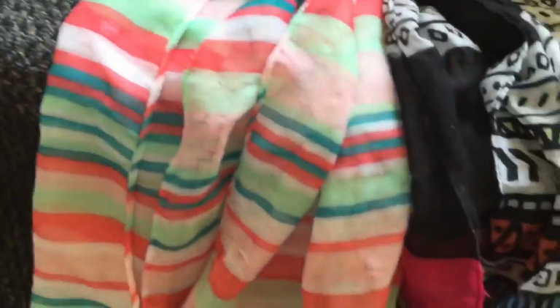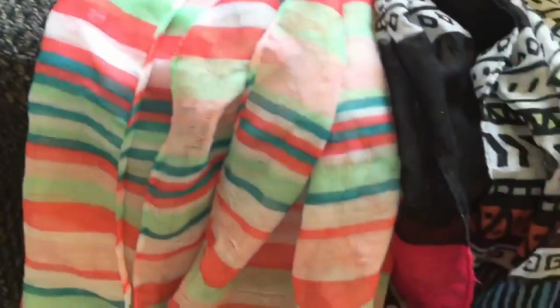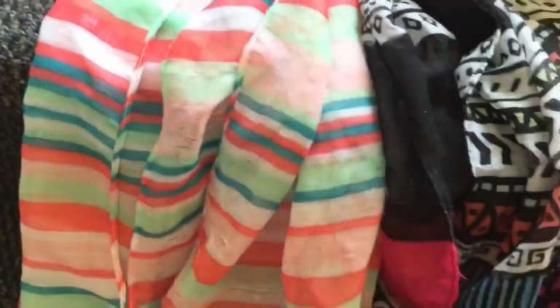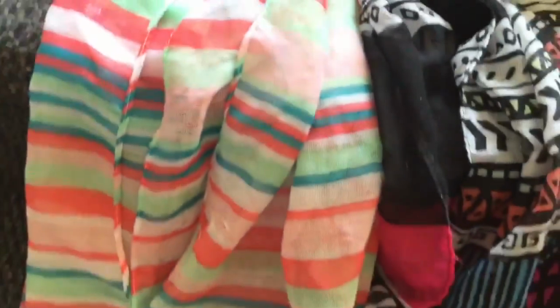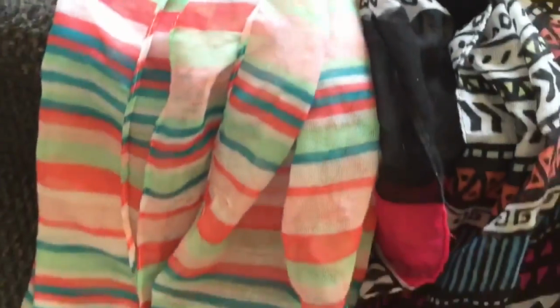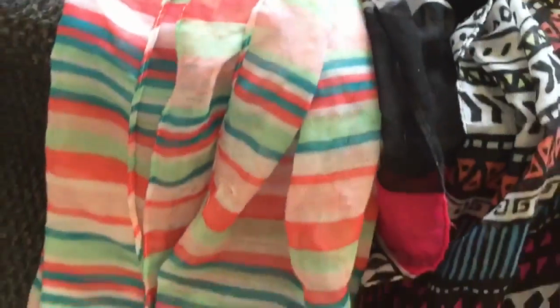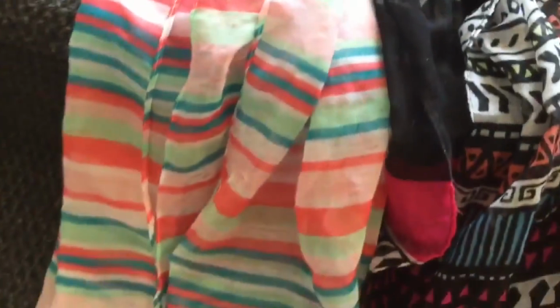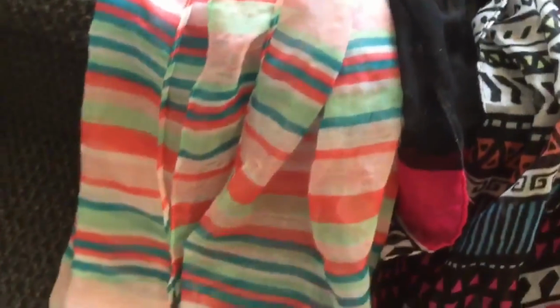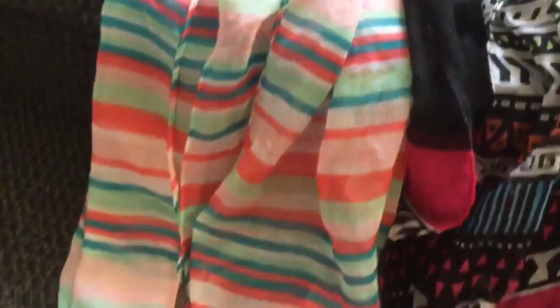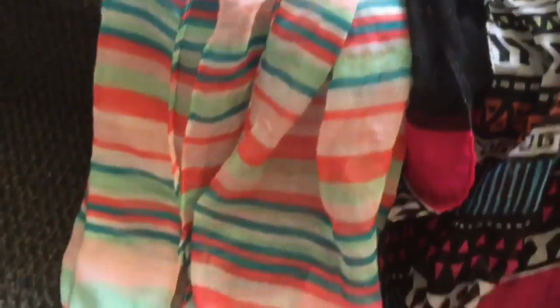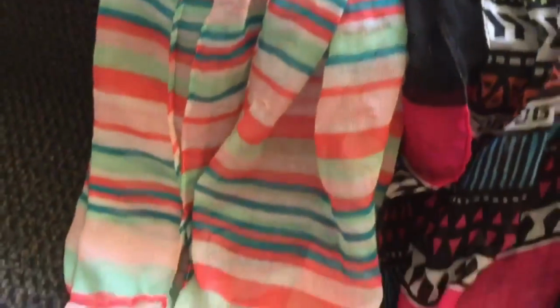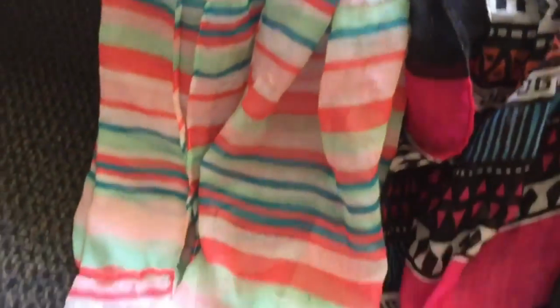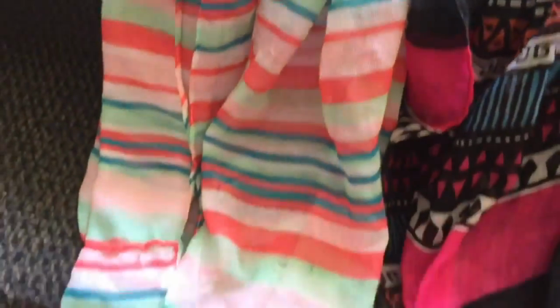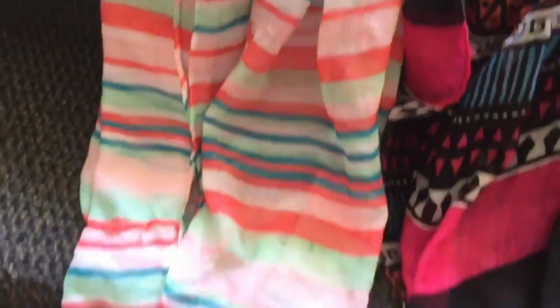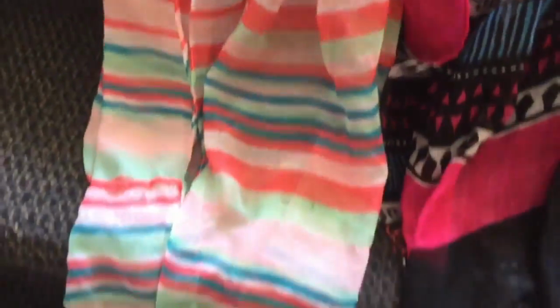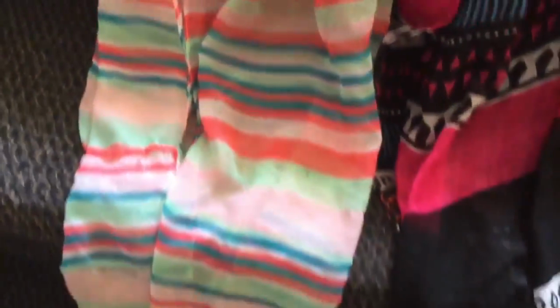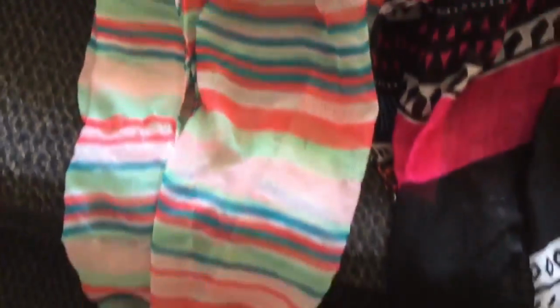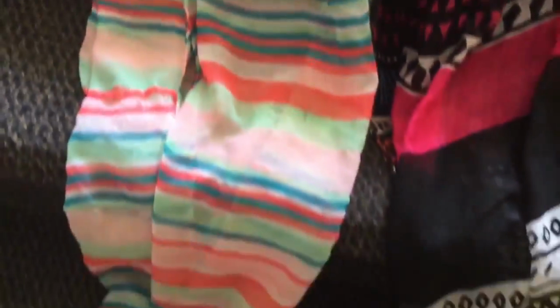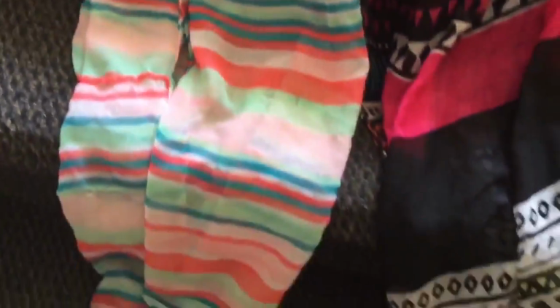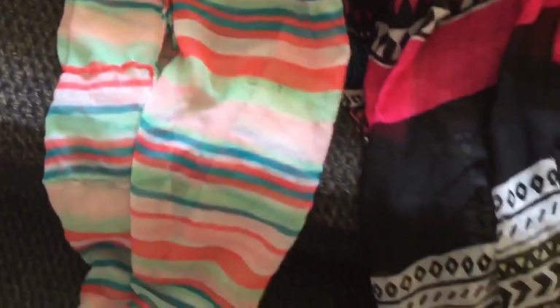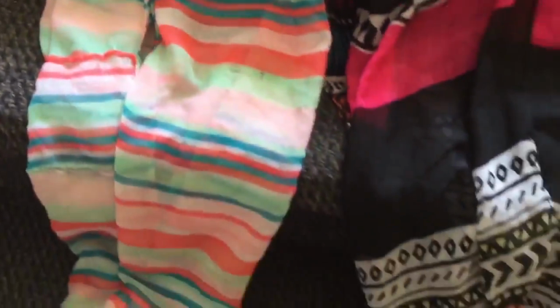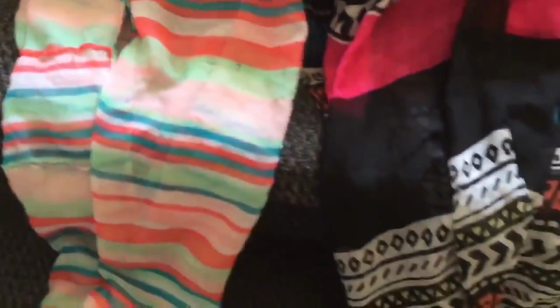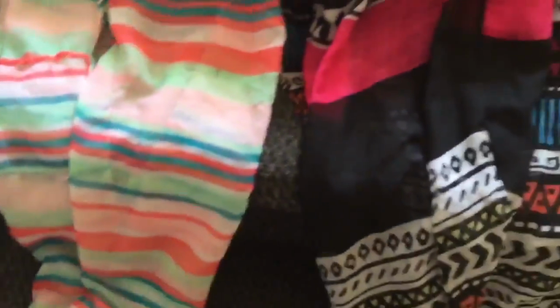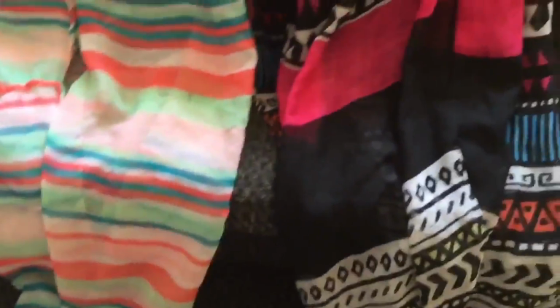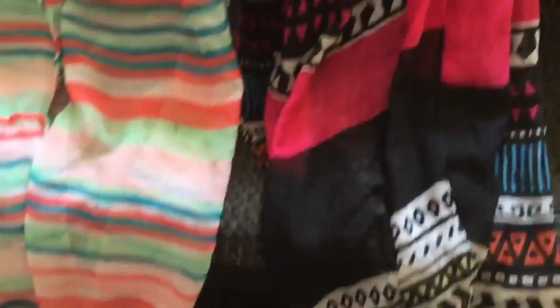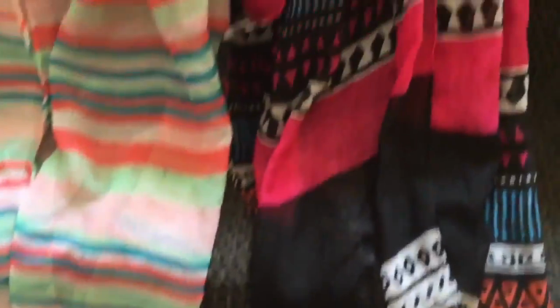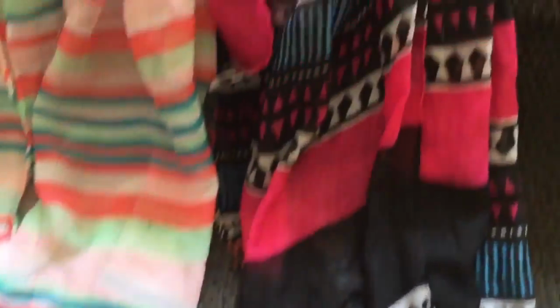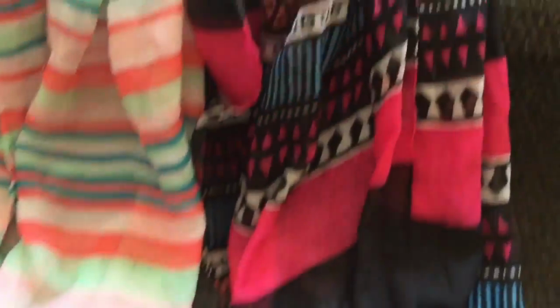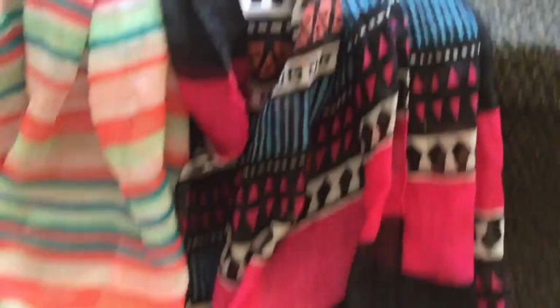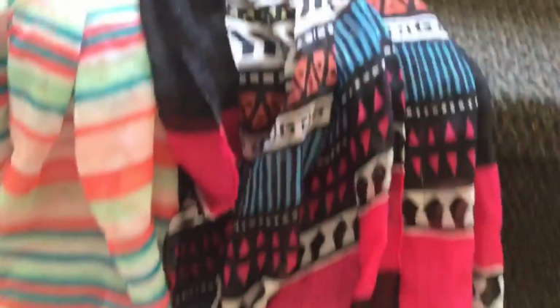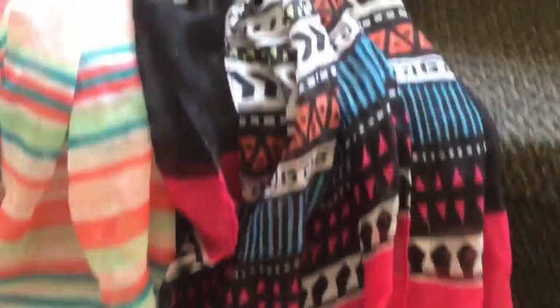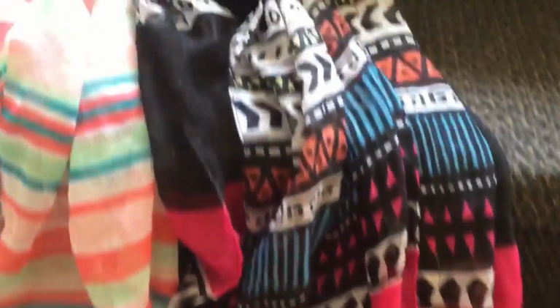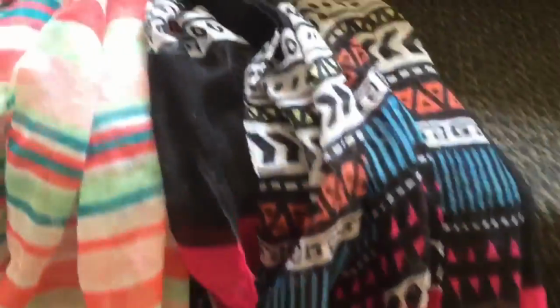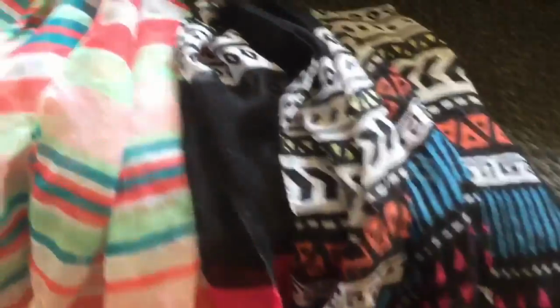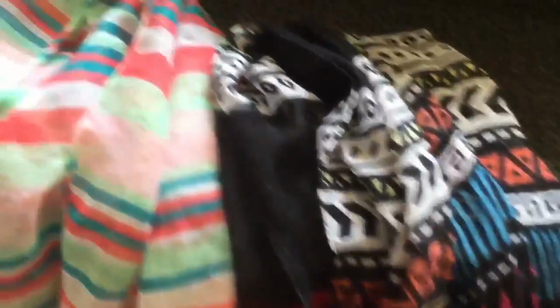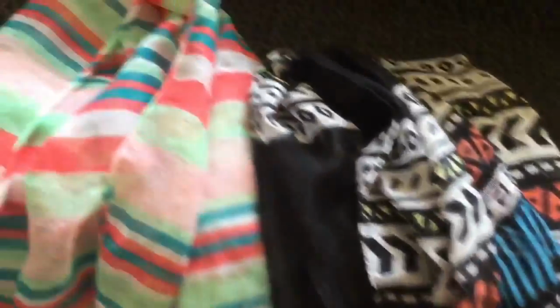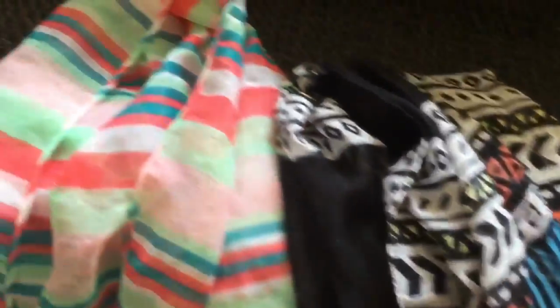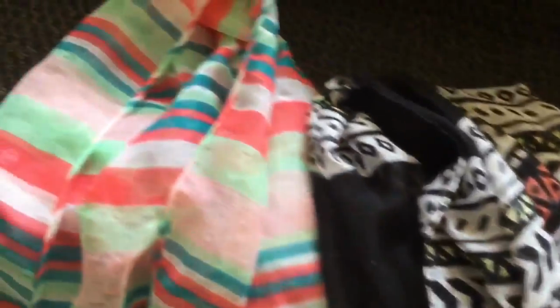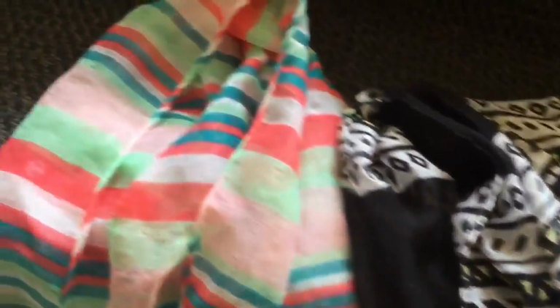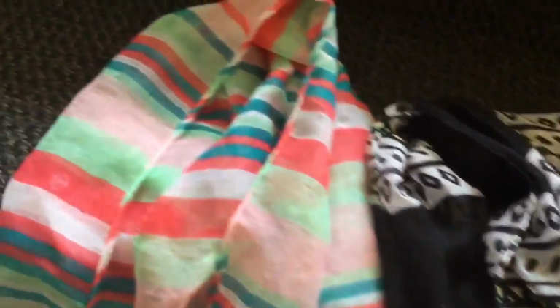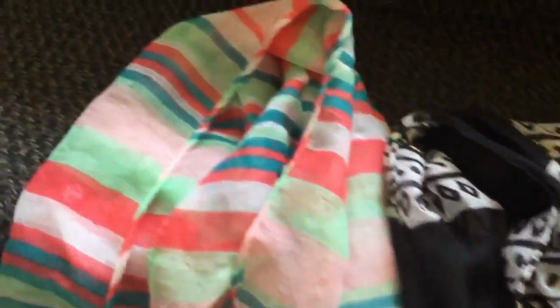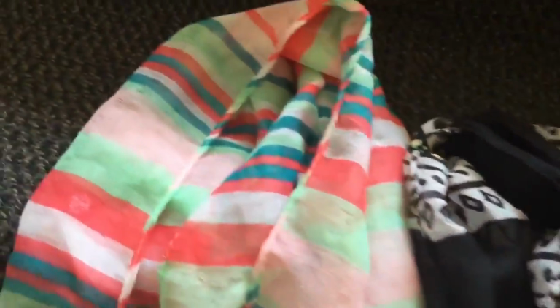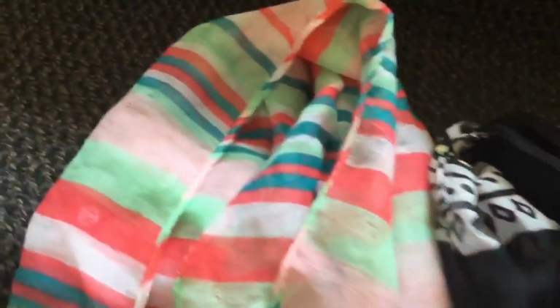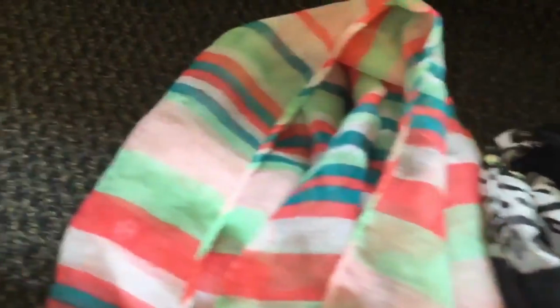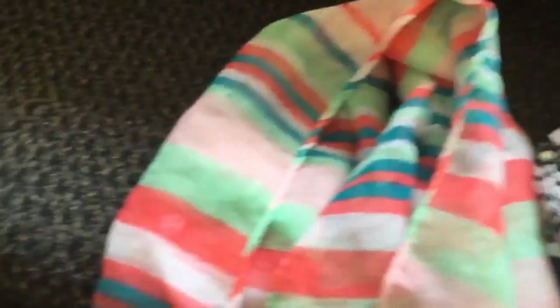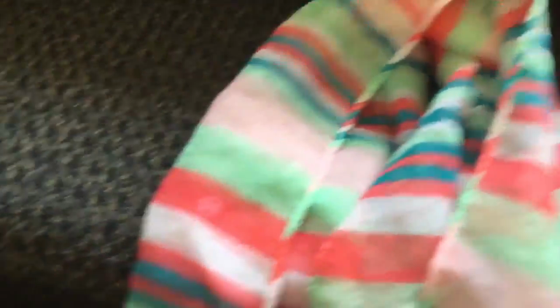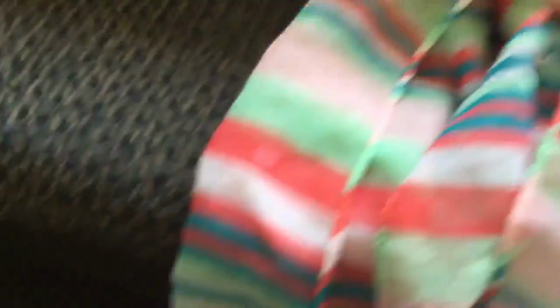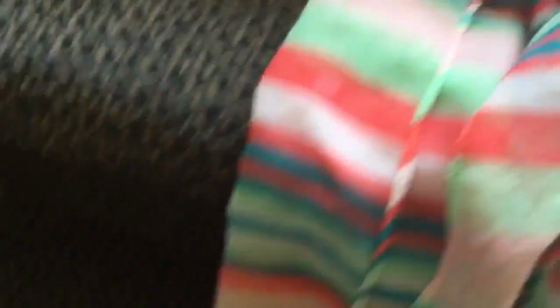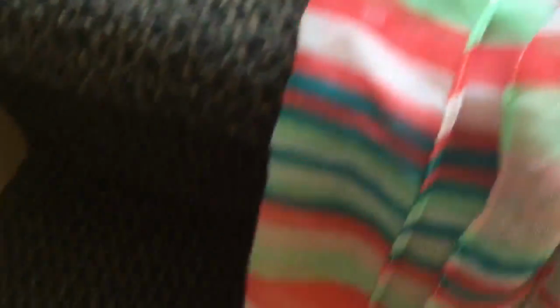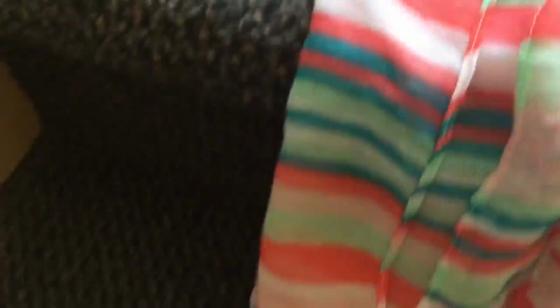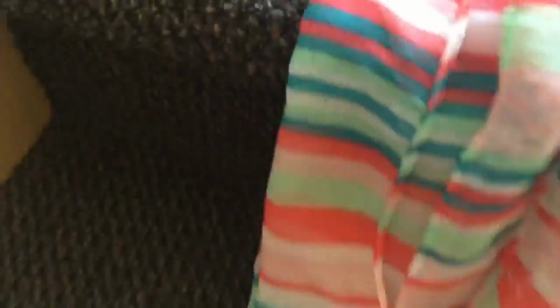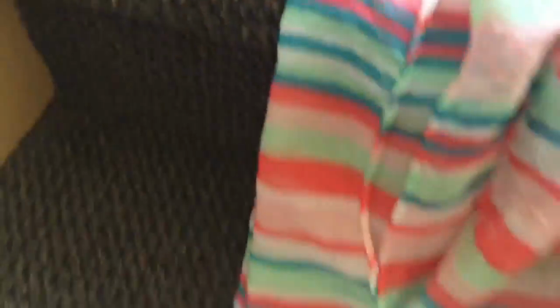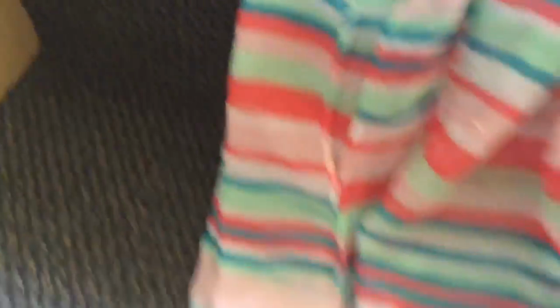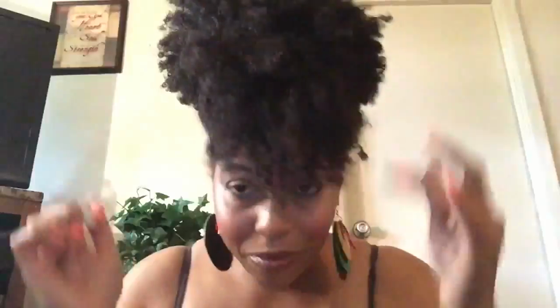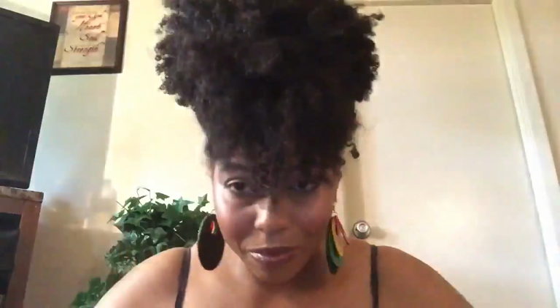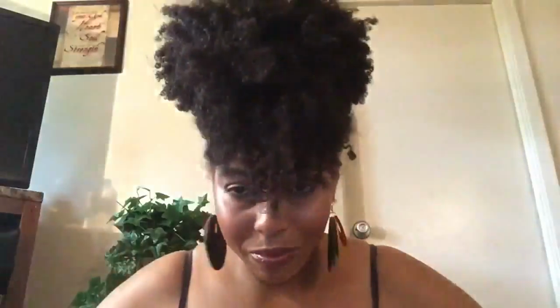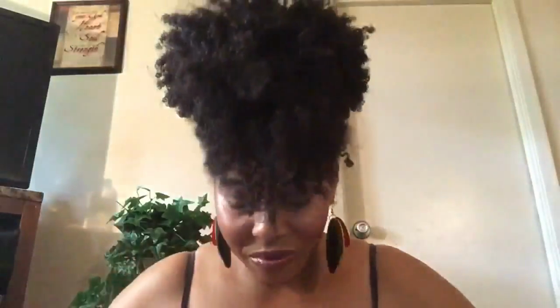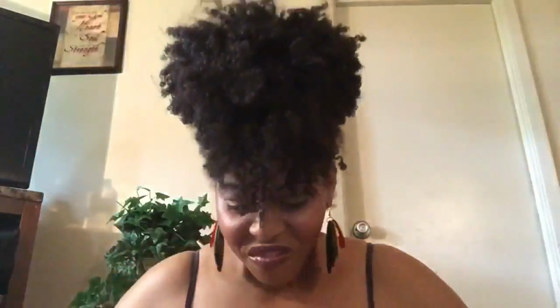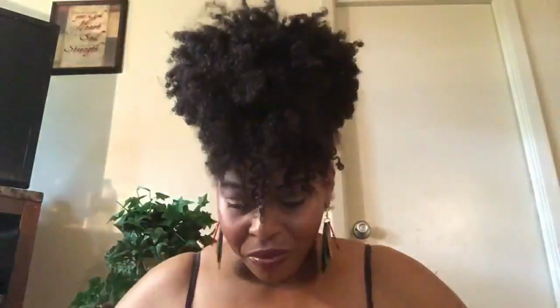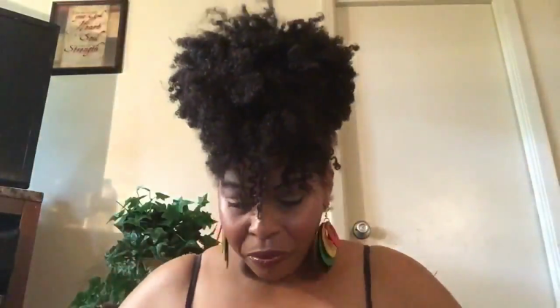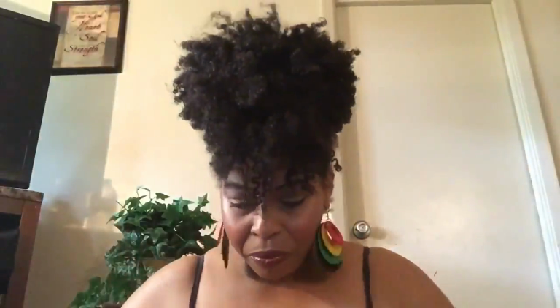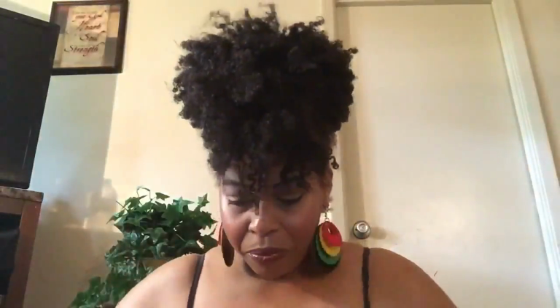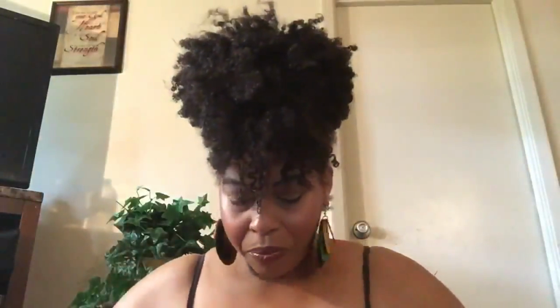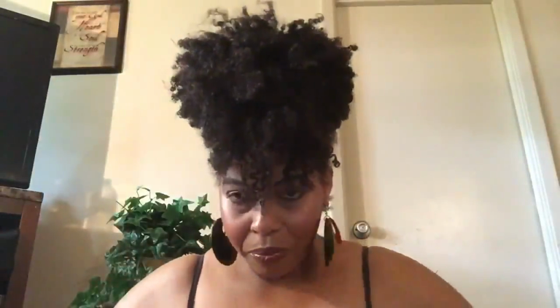I got these scarves from Five Below. You can definitely check your Dollar Tree. What you want is an Infinity Scarf.